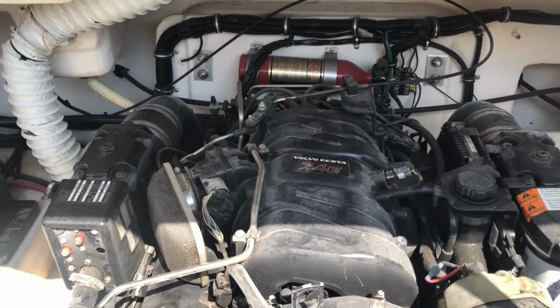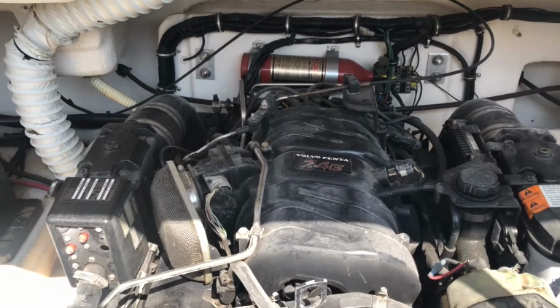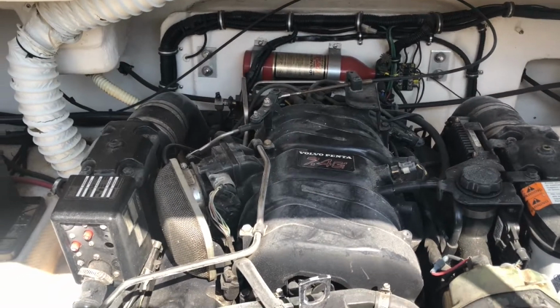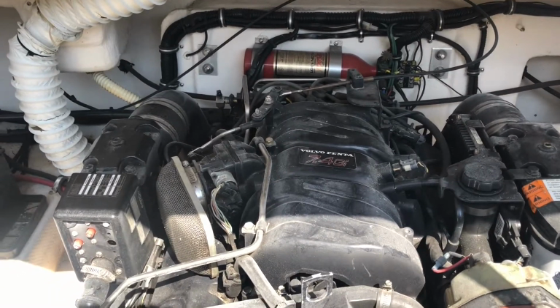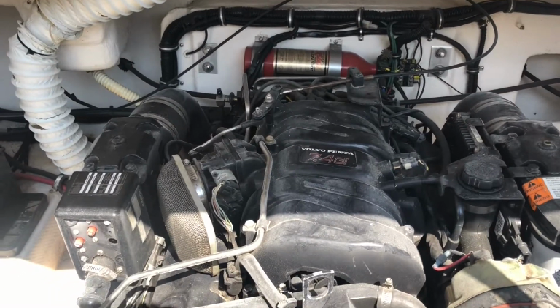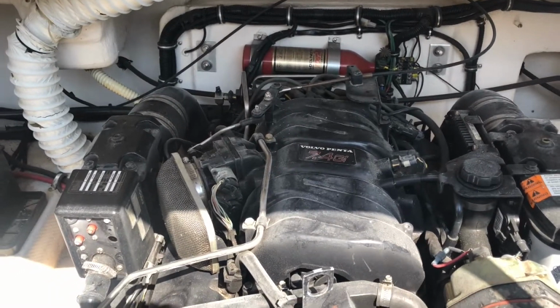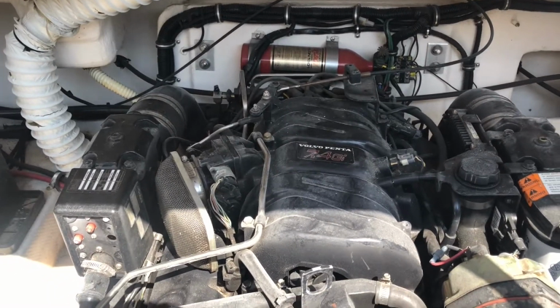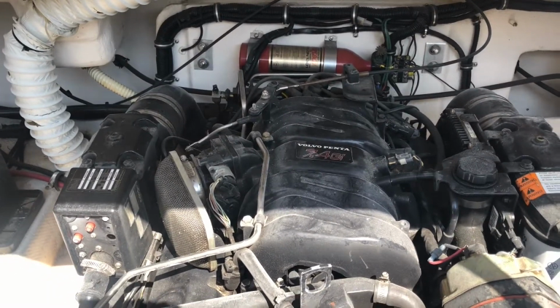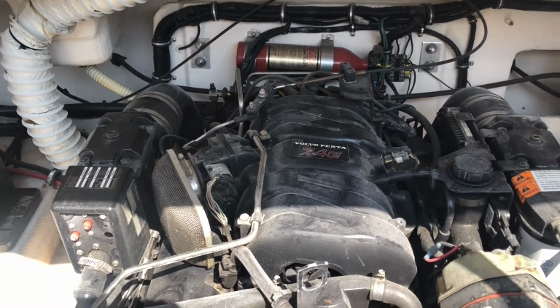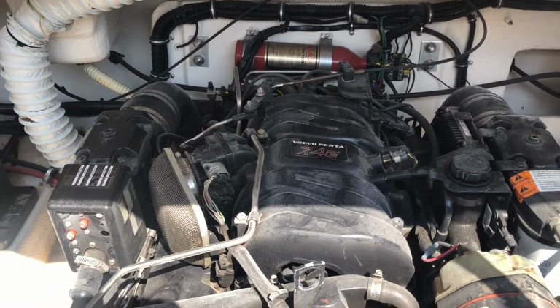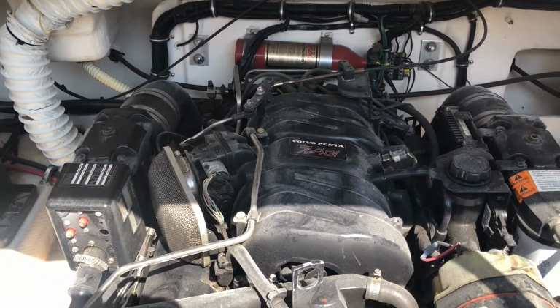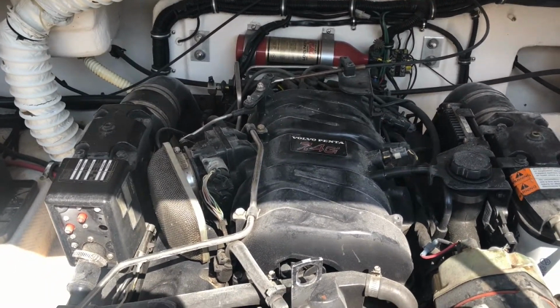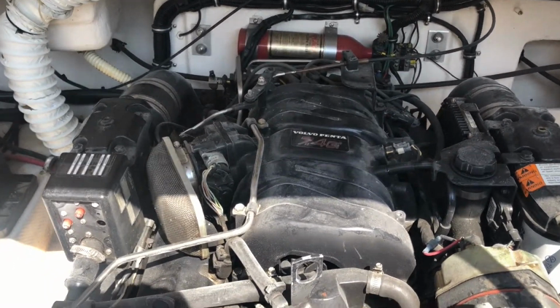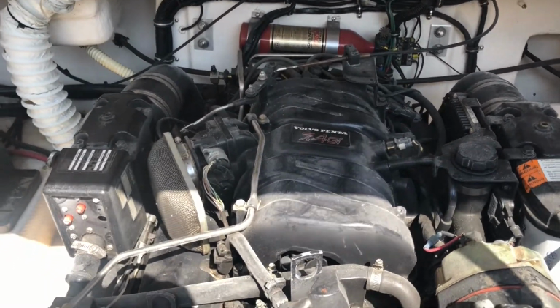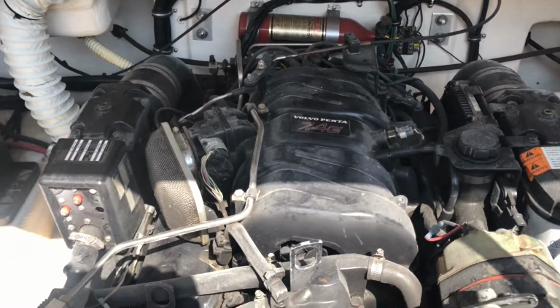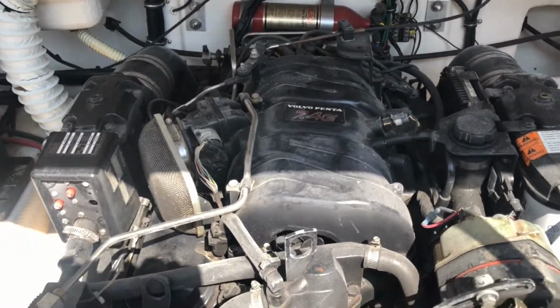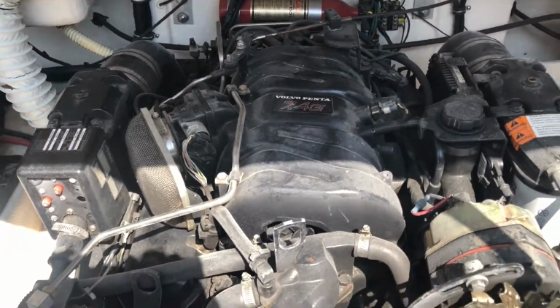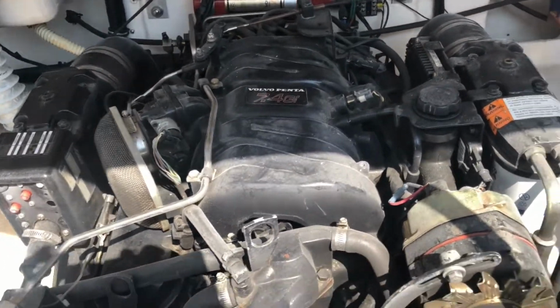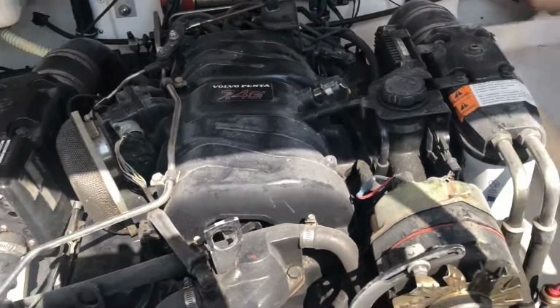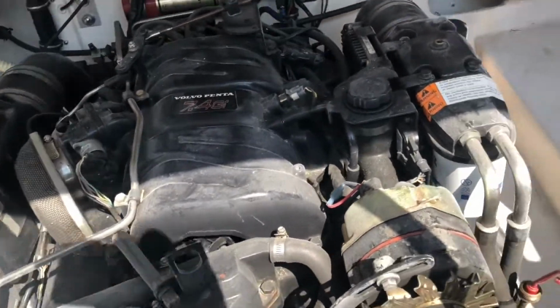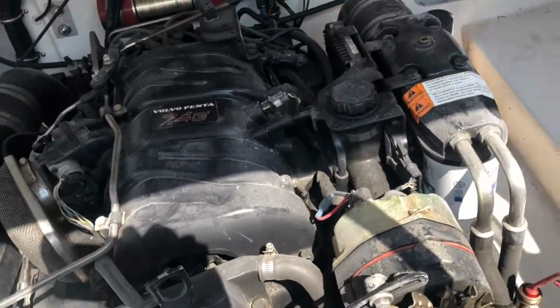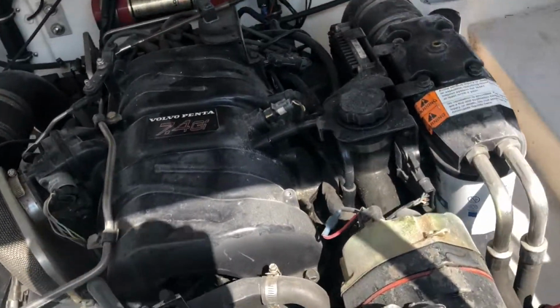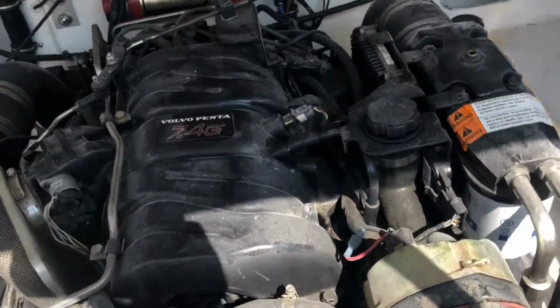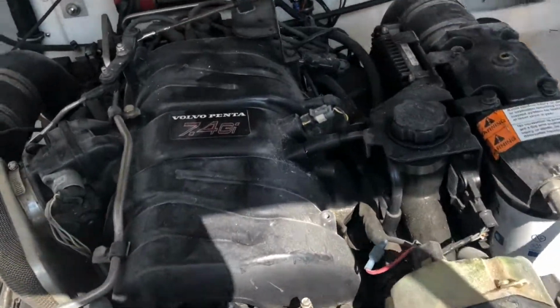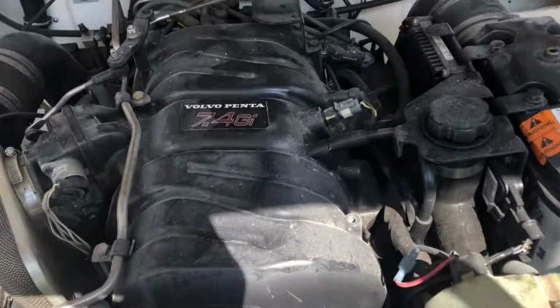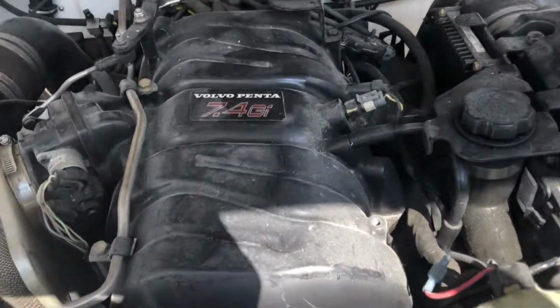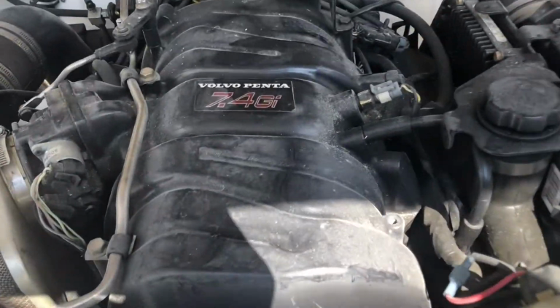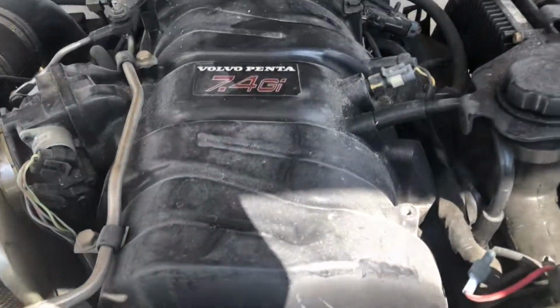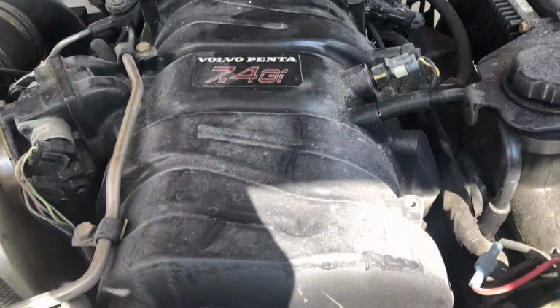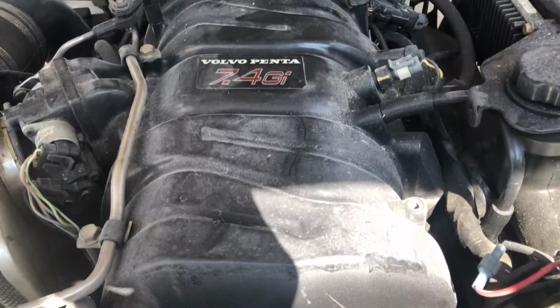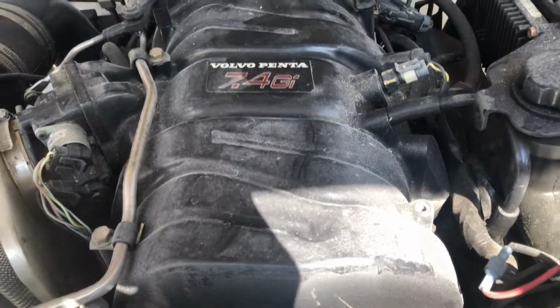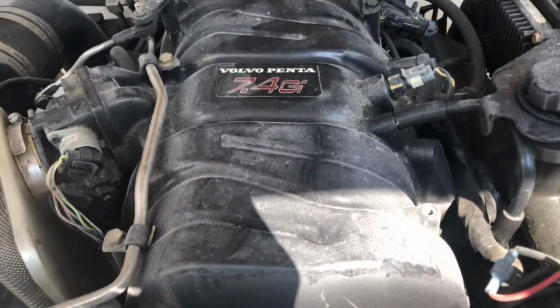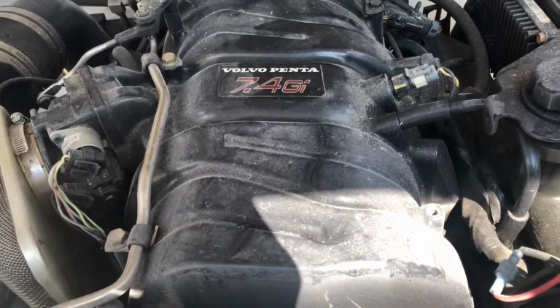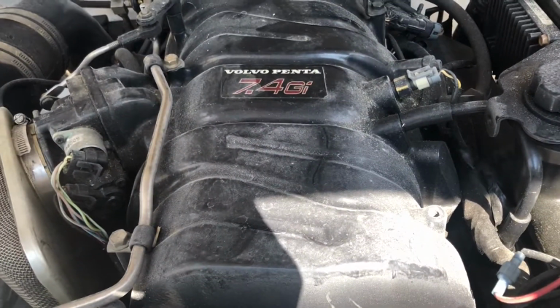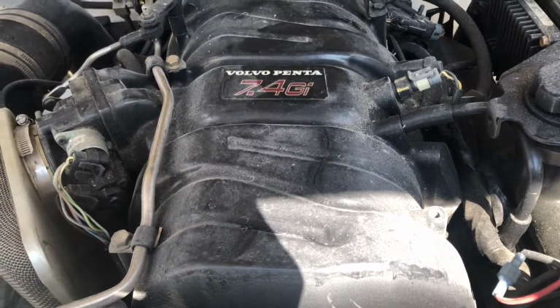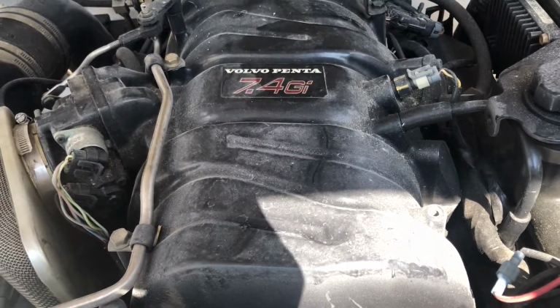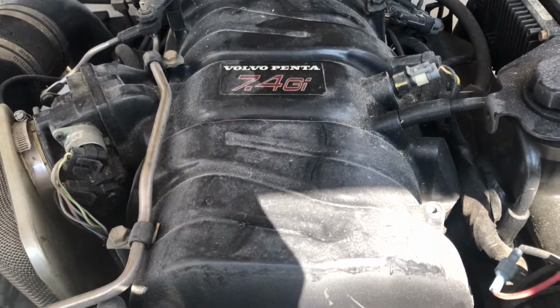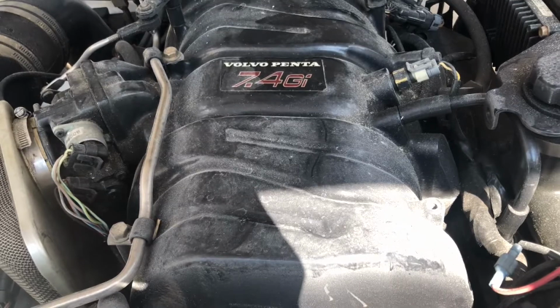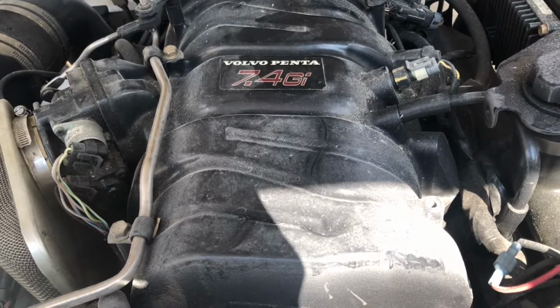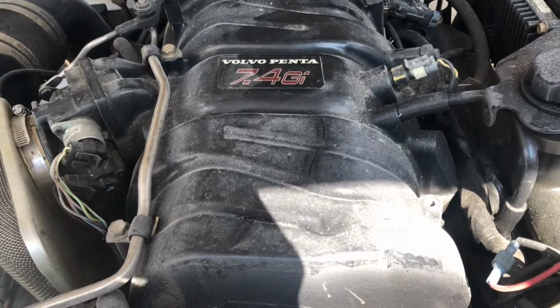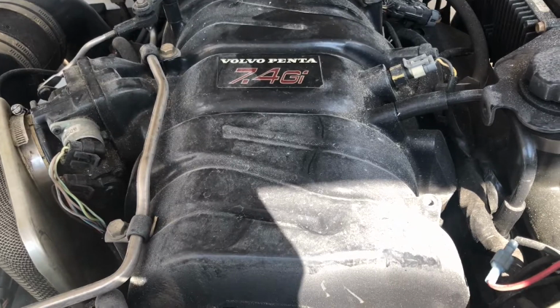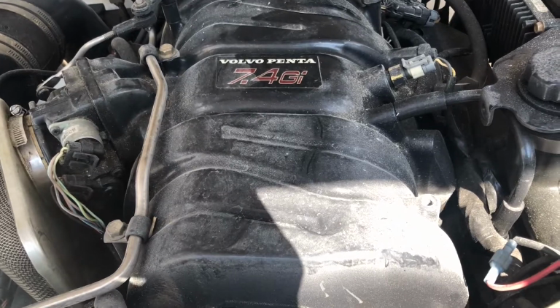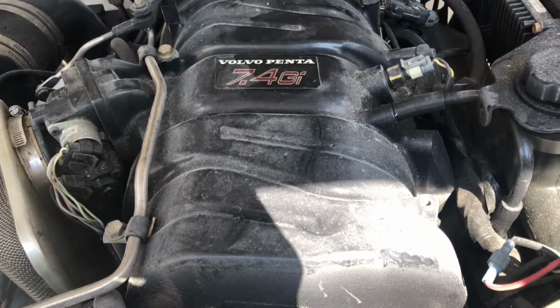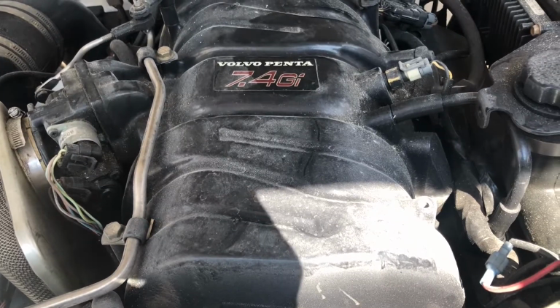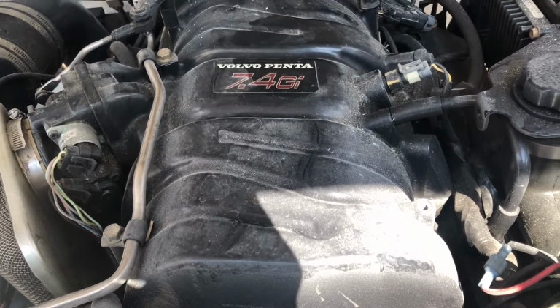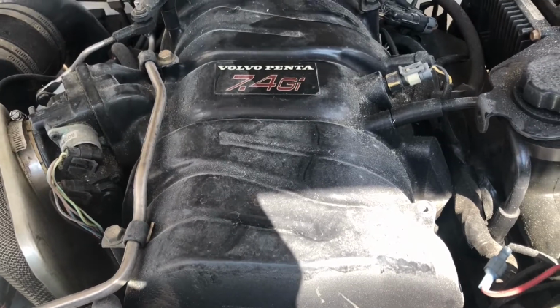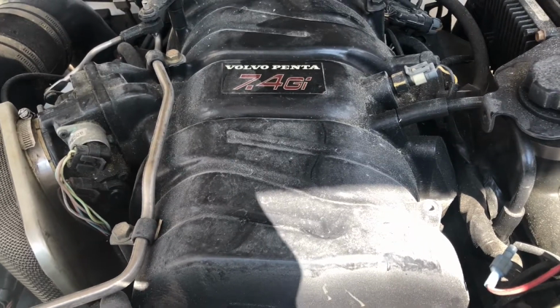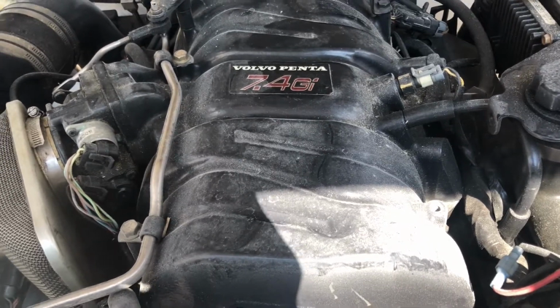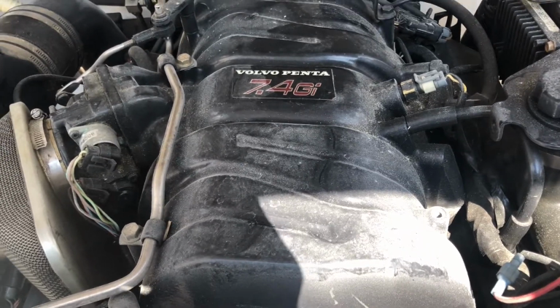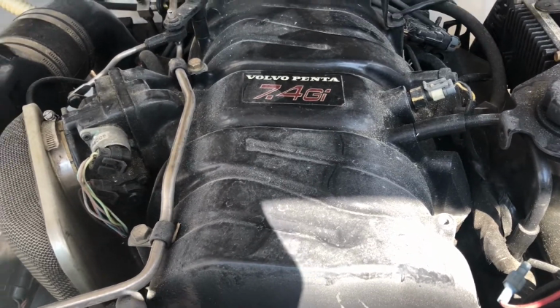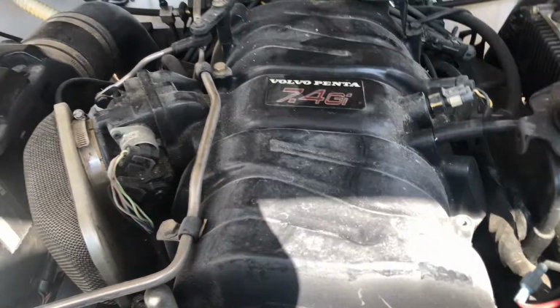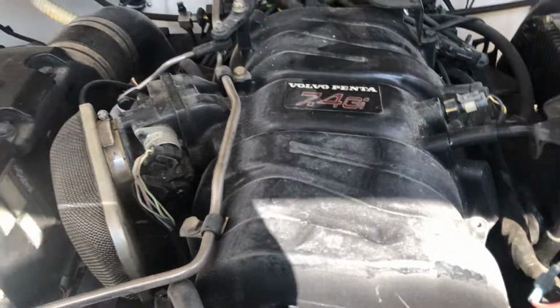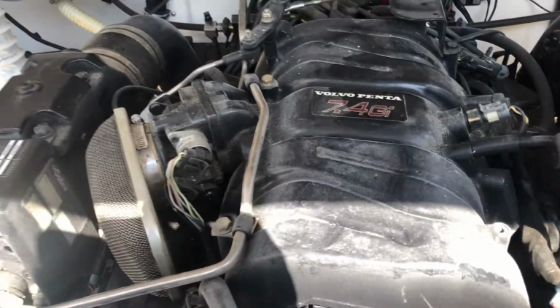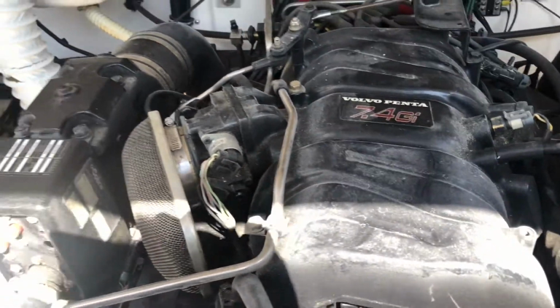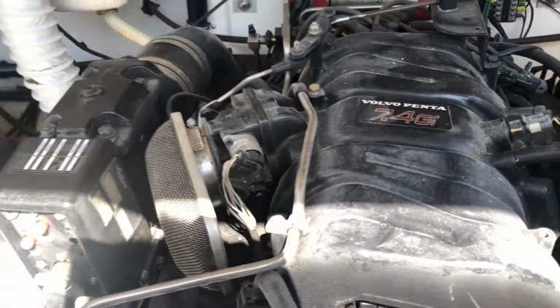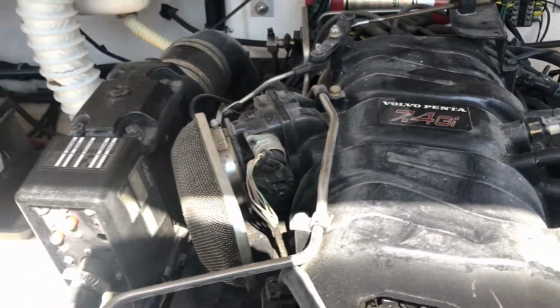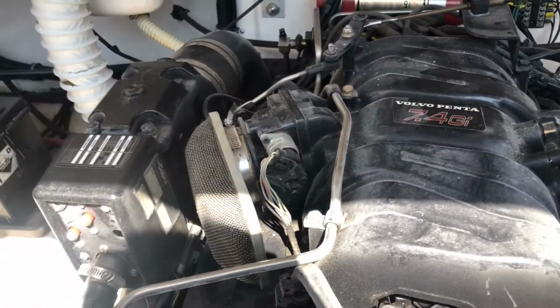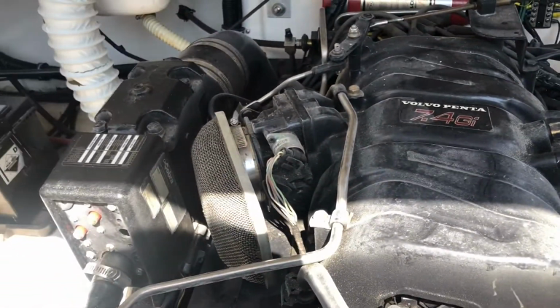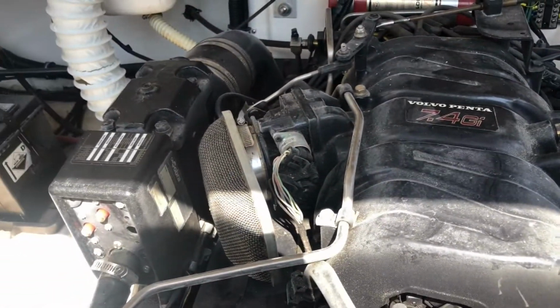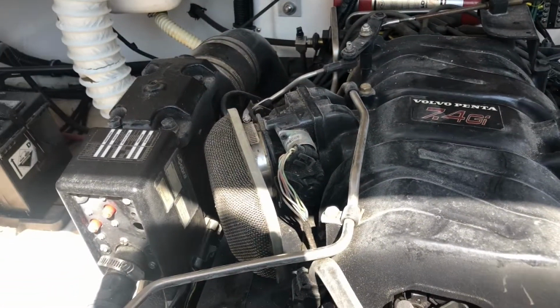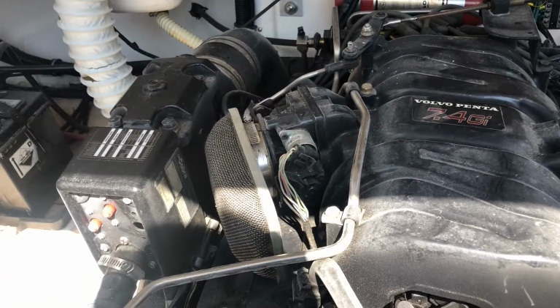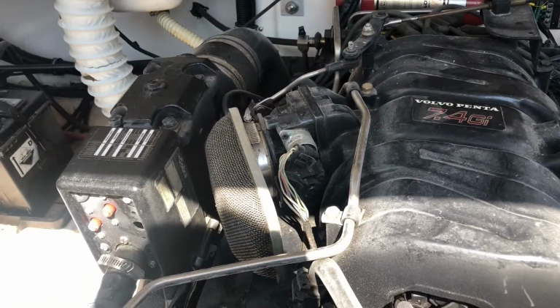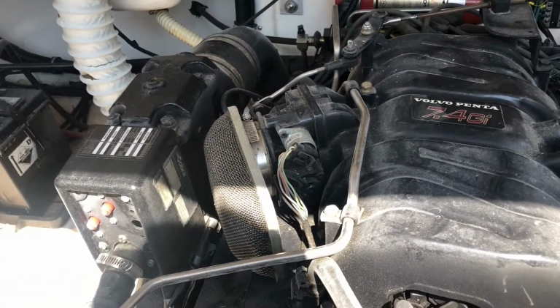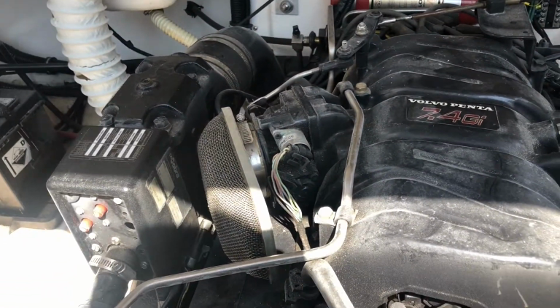Hey guys, thanks for joining me. Today I'm going to be doing a quick tutorial on how to do a compression test on a marine engine. In this case it's going to be my Volvo 7.4GI.